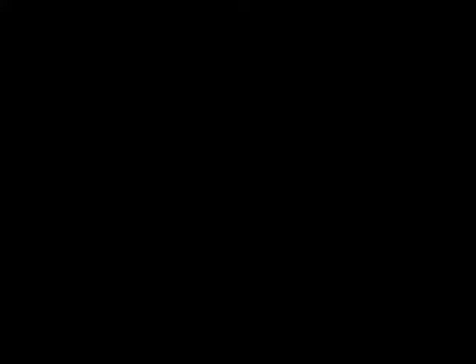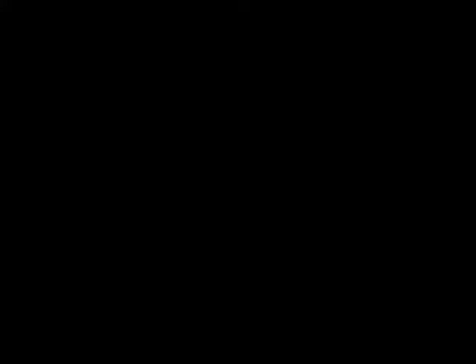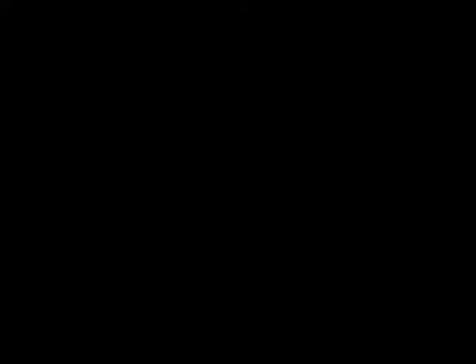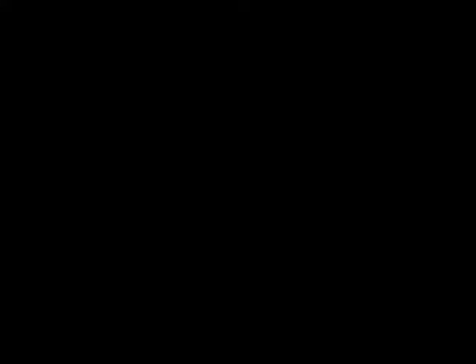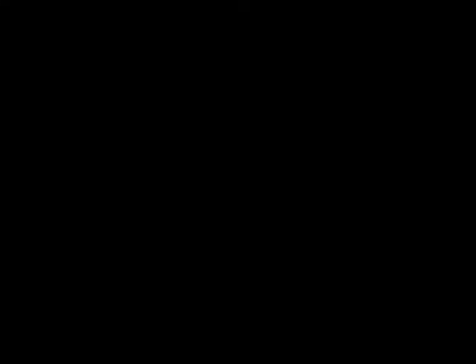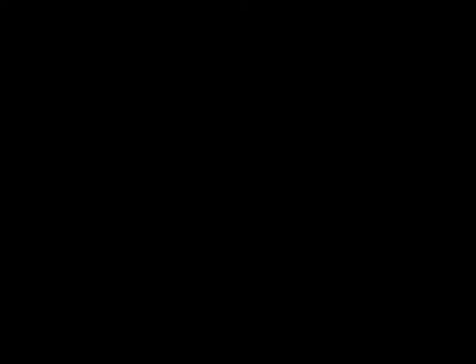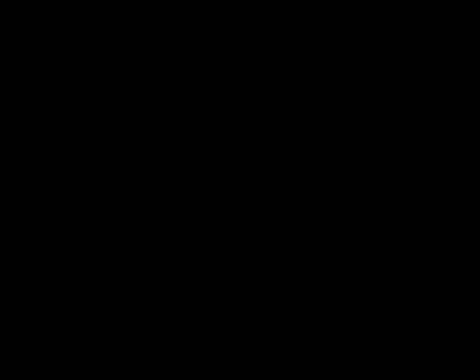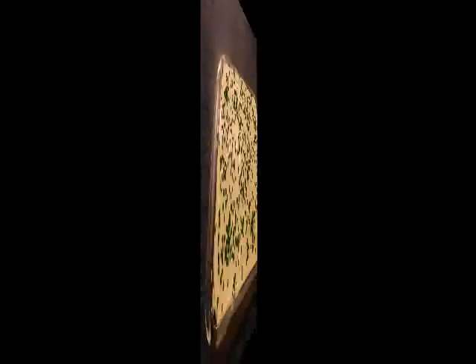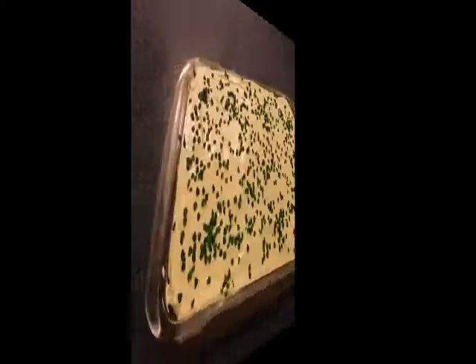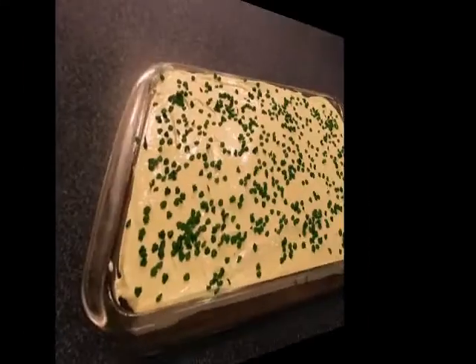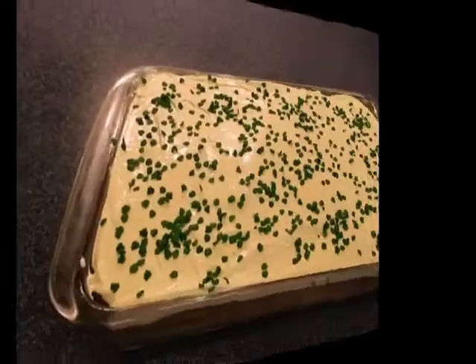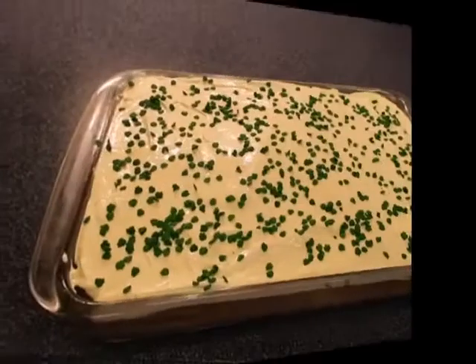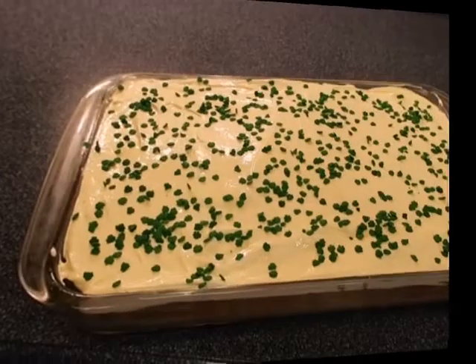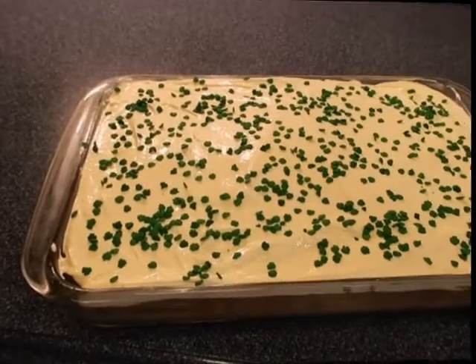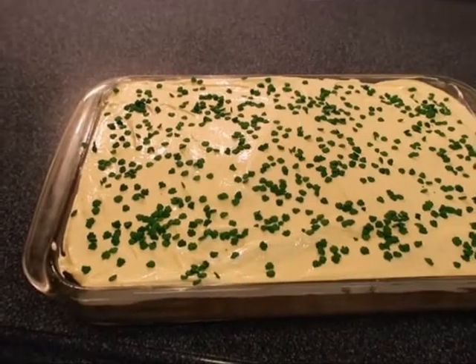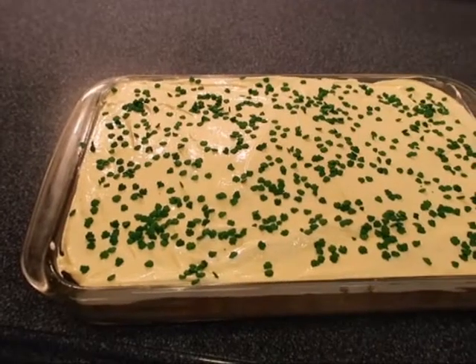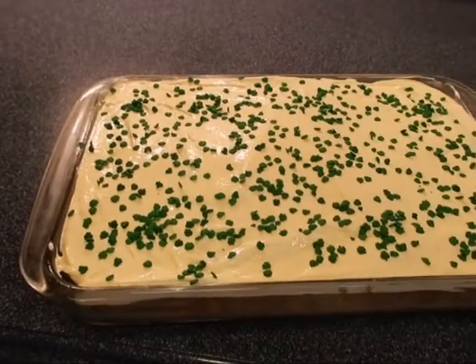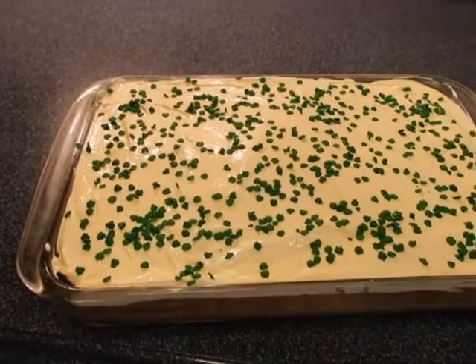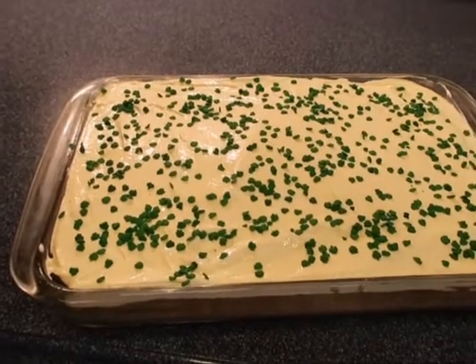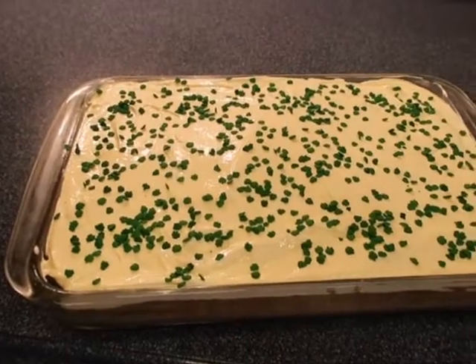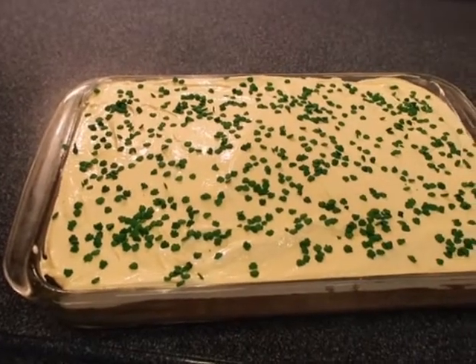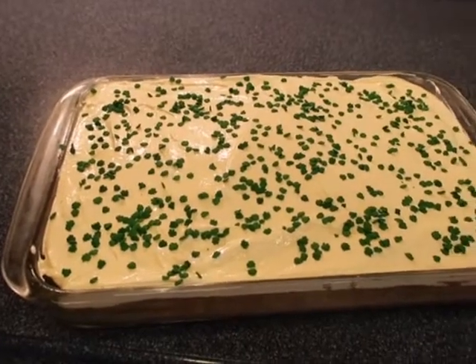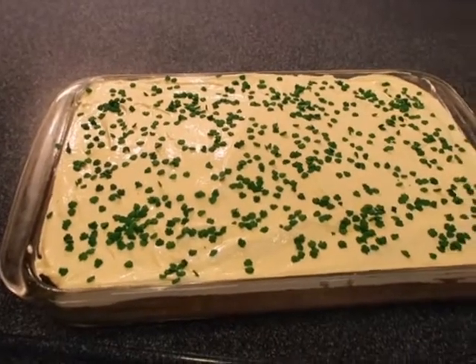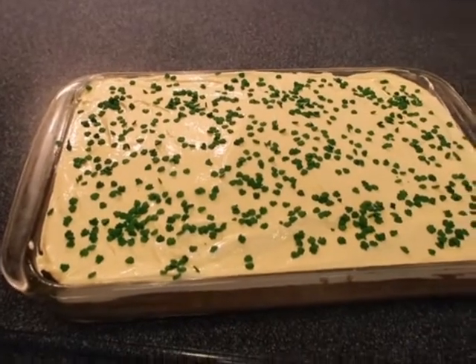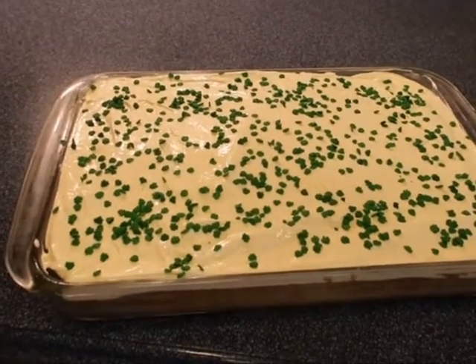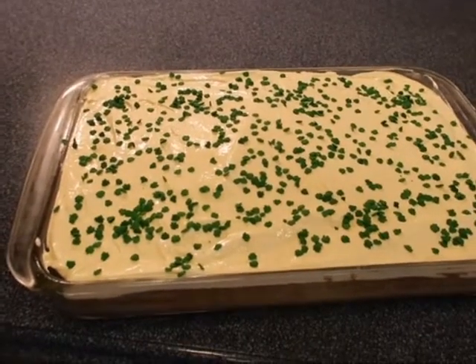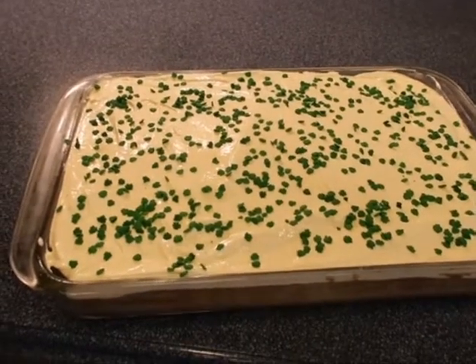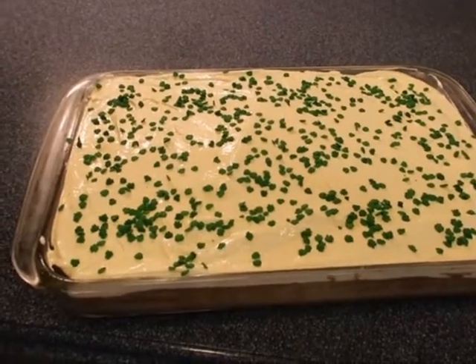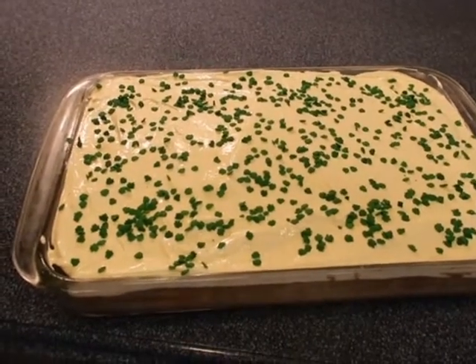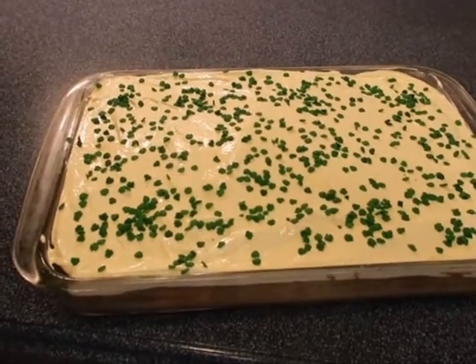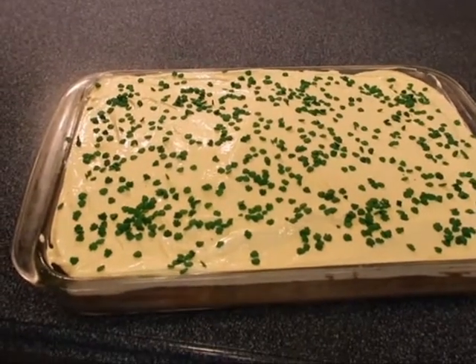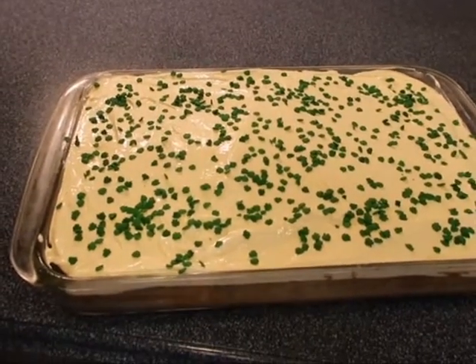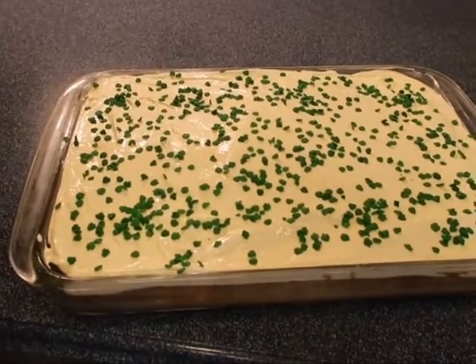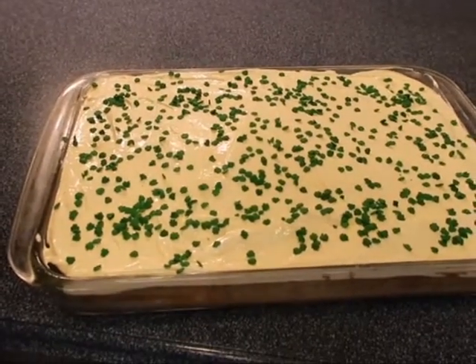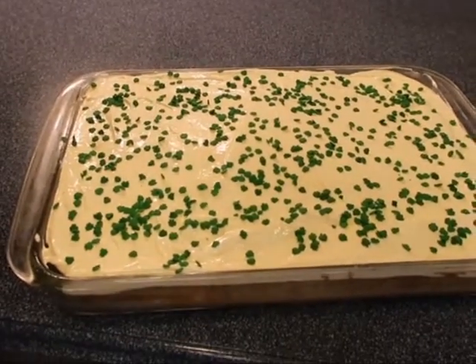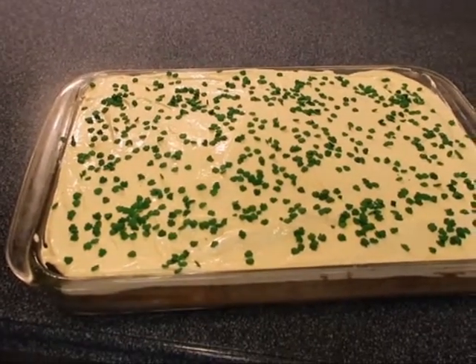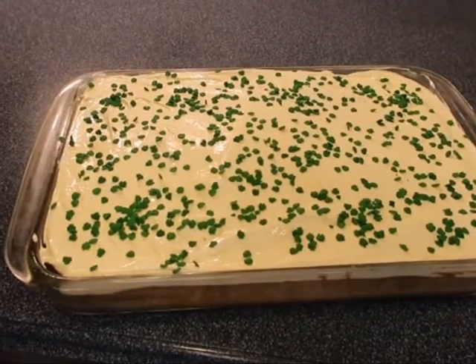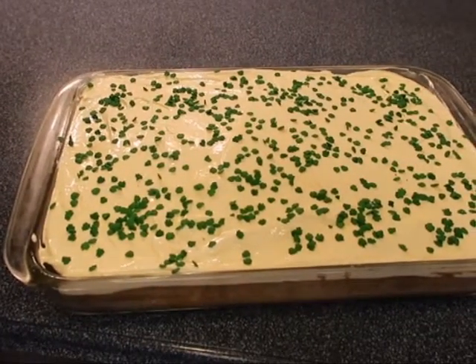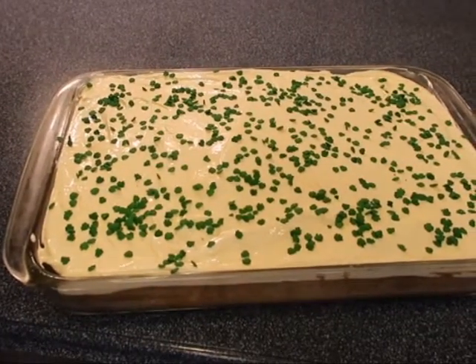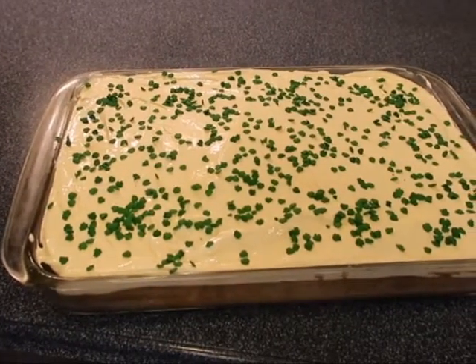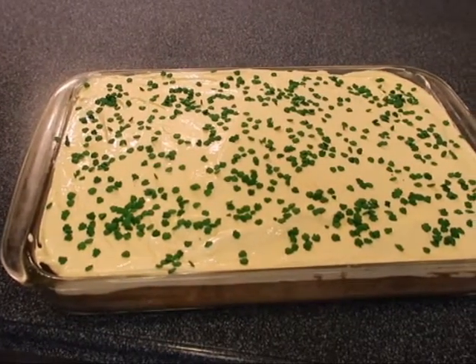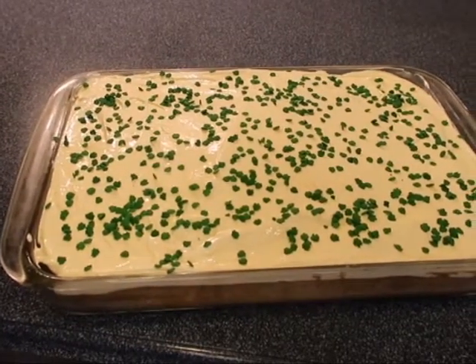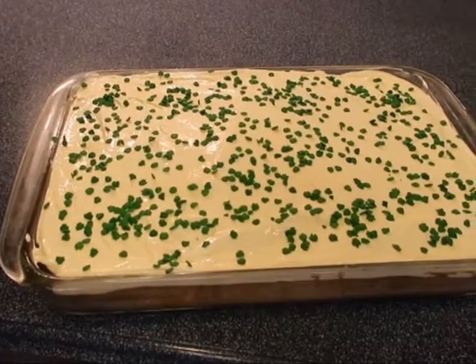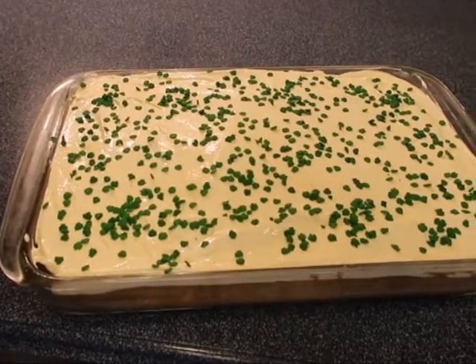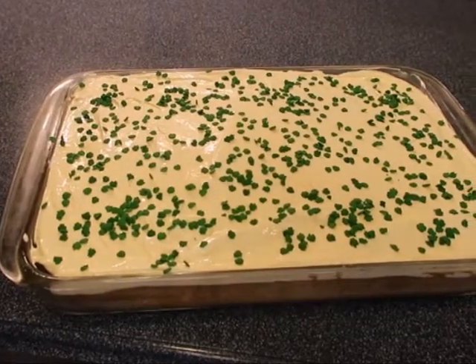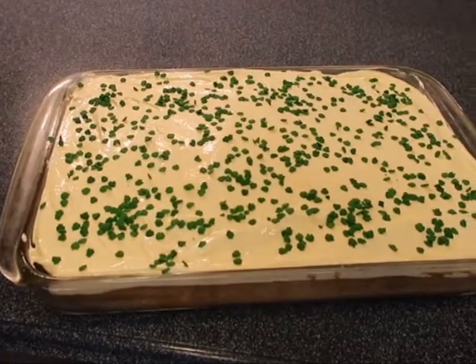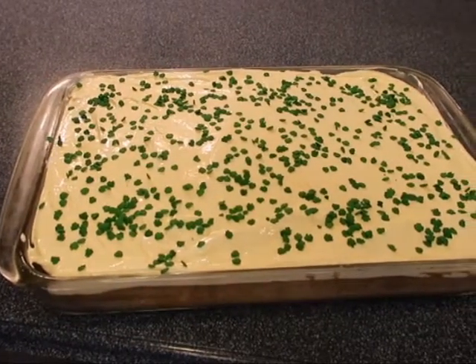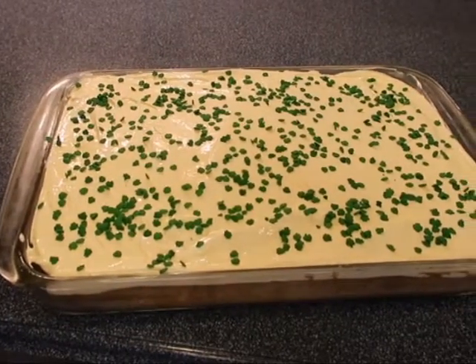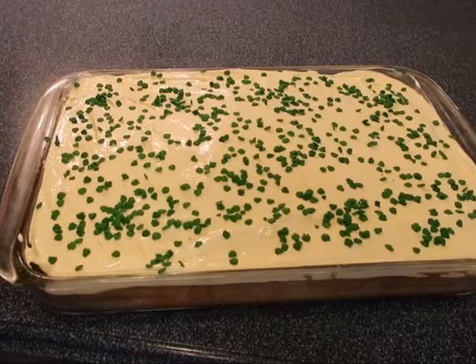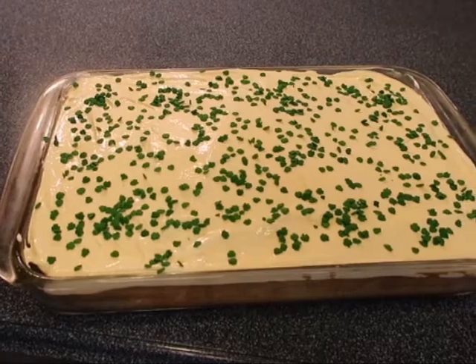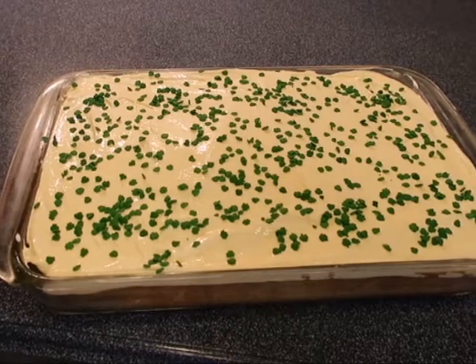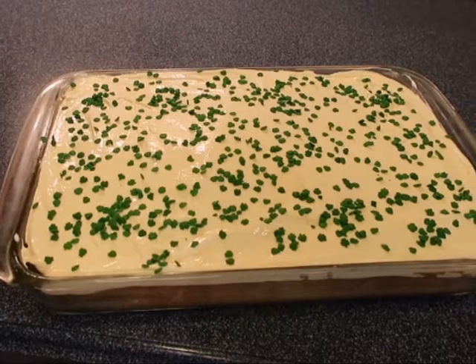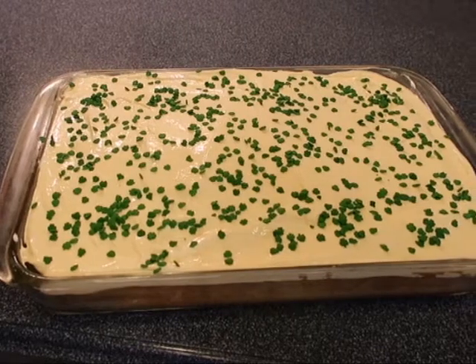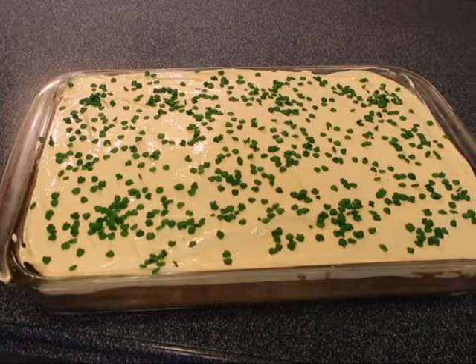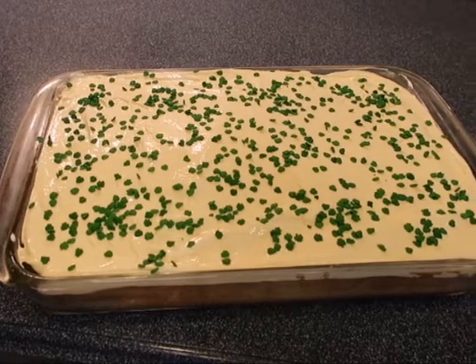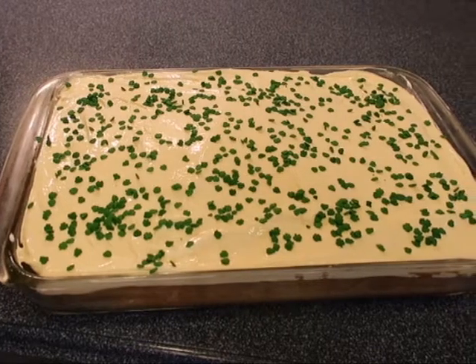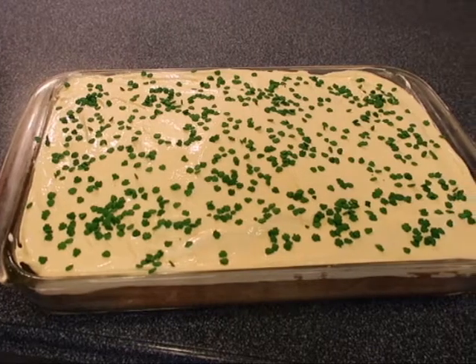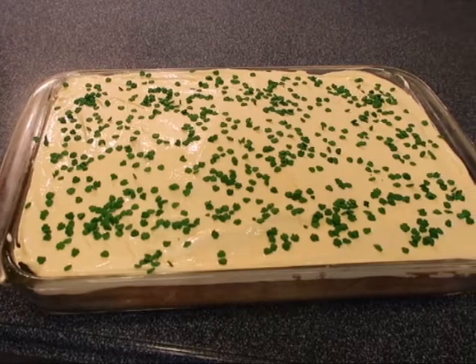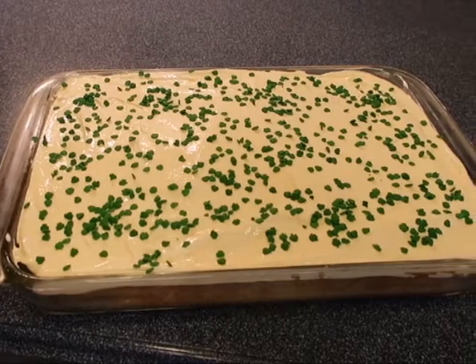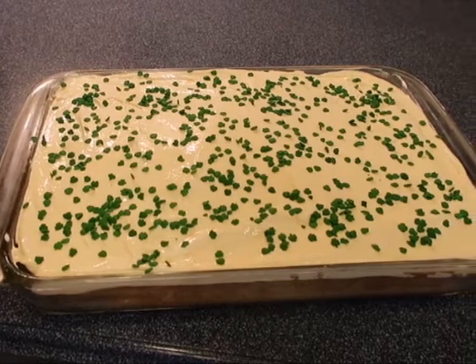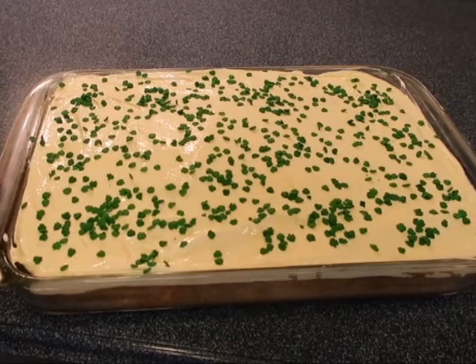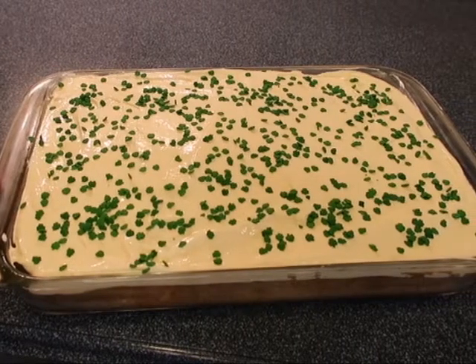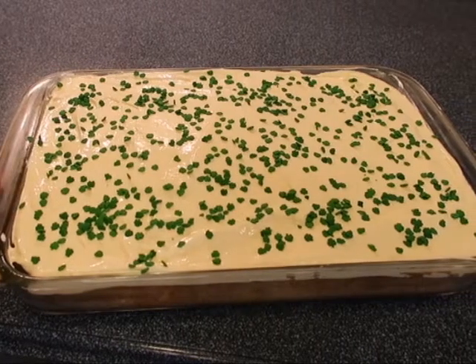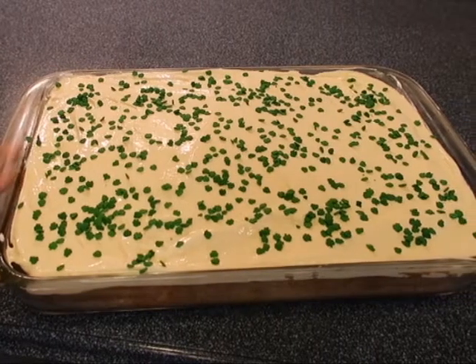Hey friends, today I'm going to show you how to make this jello poke cake that is perfect for St. Patrick's Day — stick around.